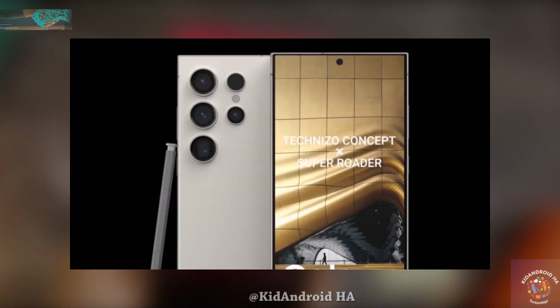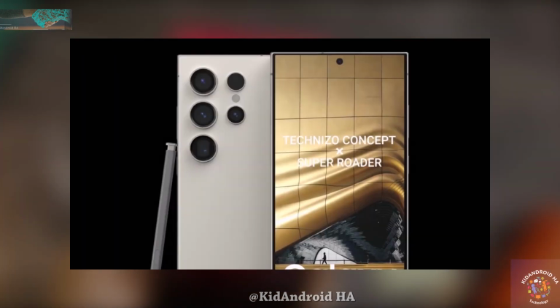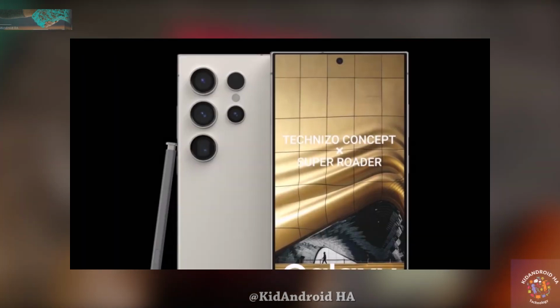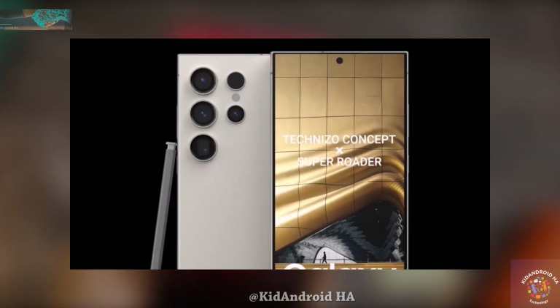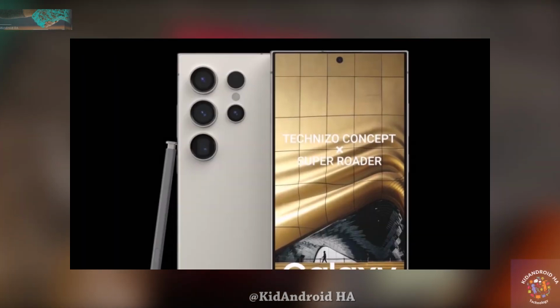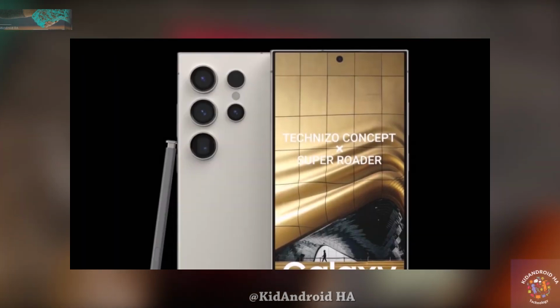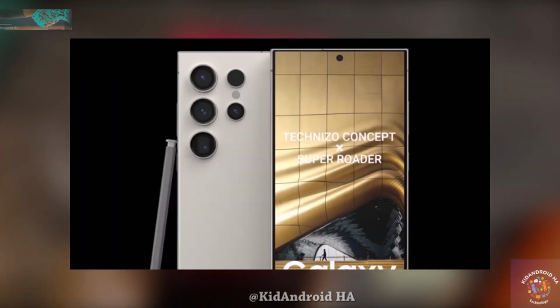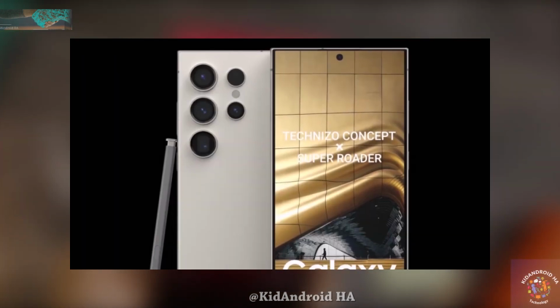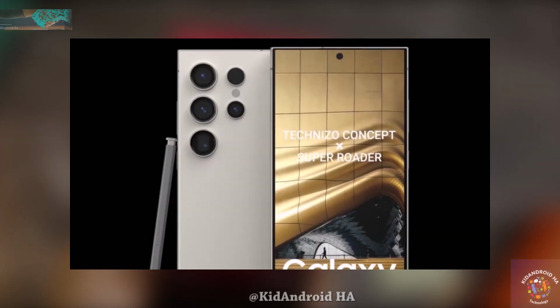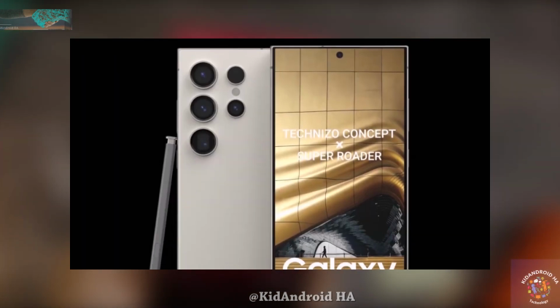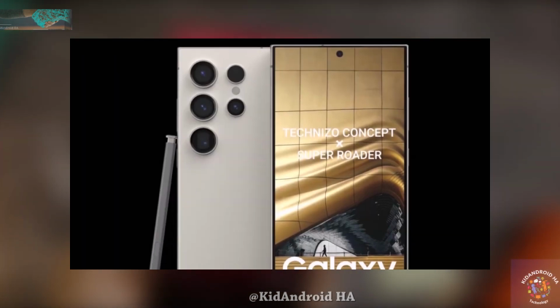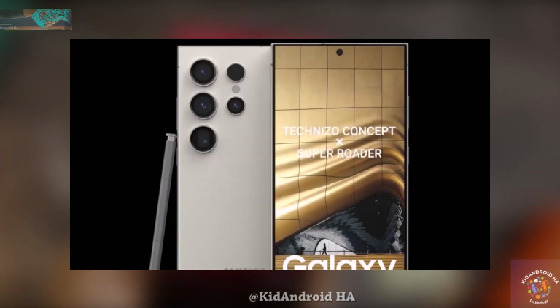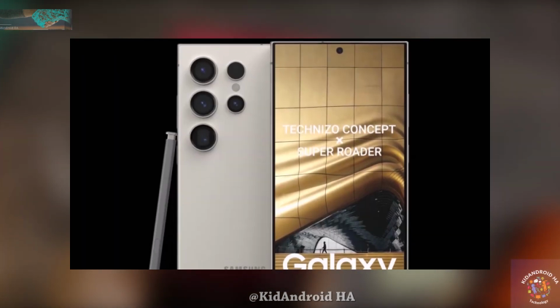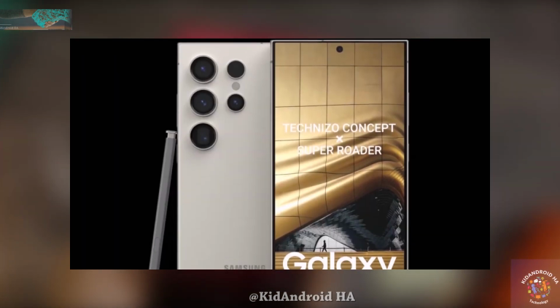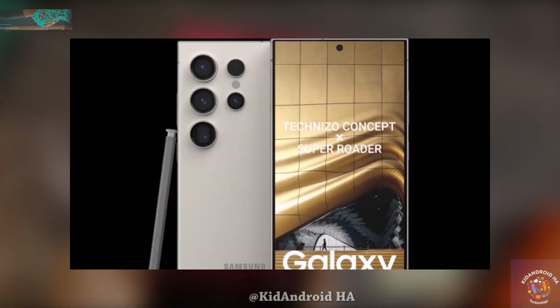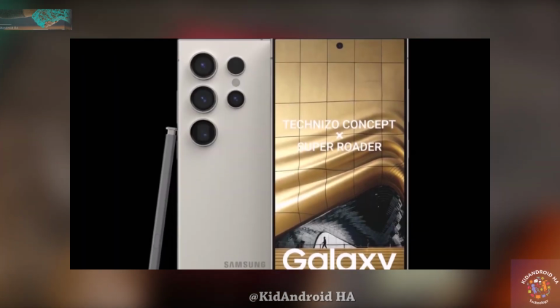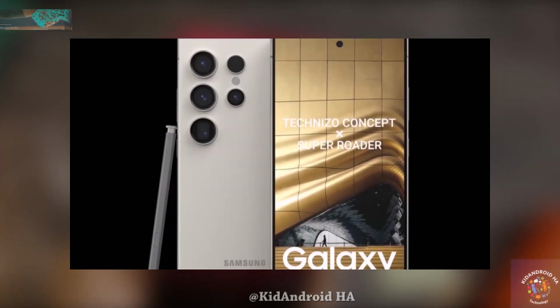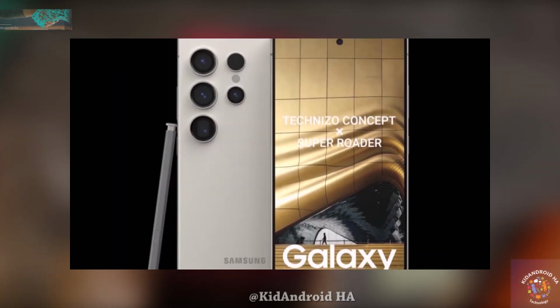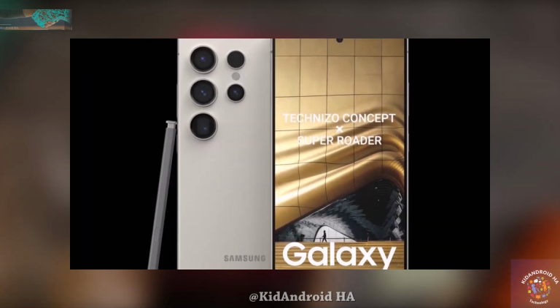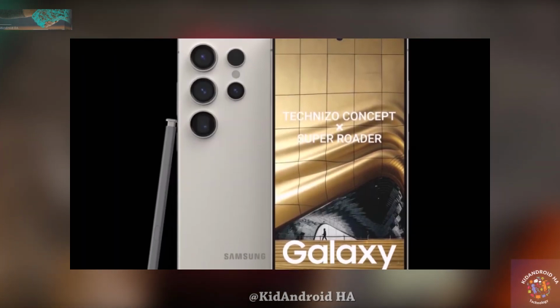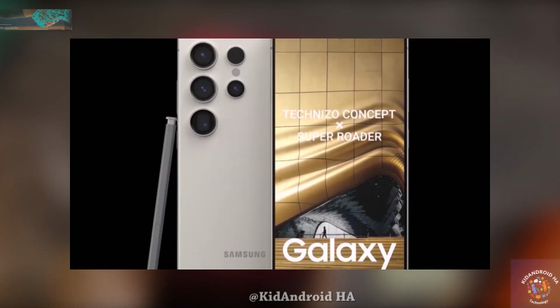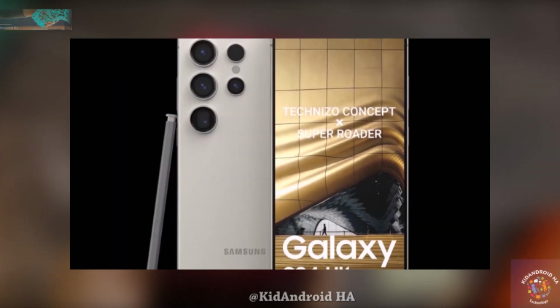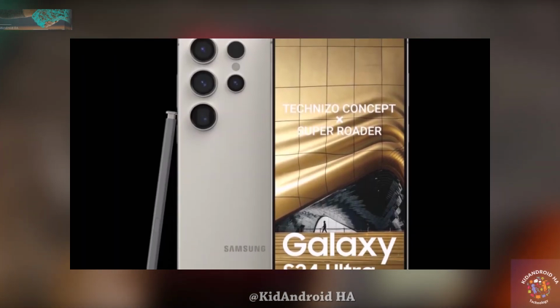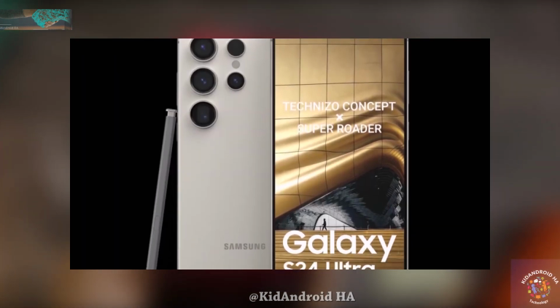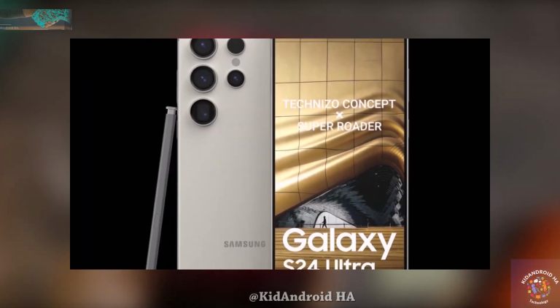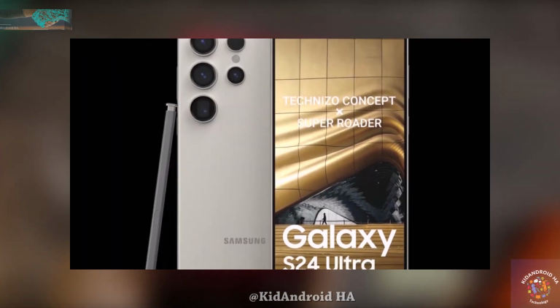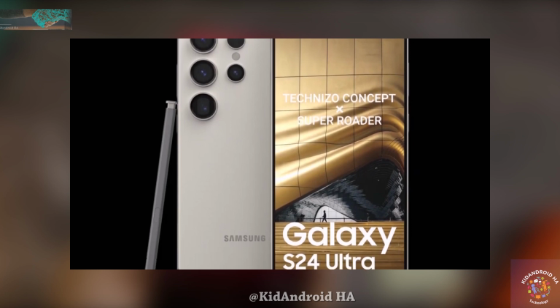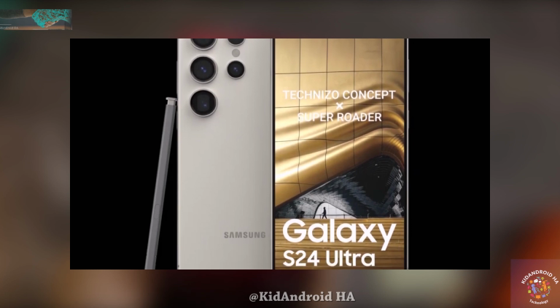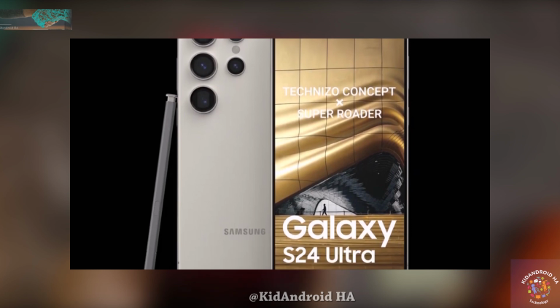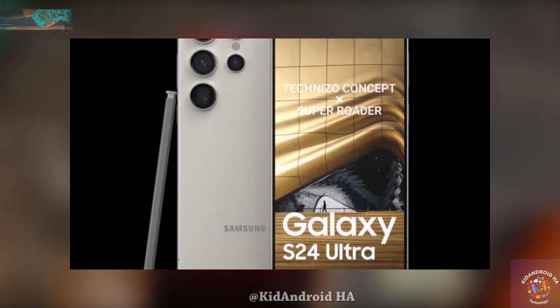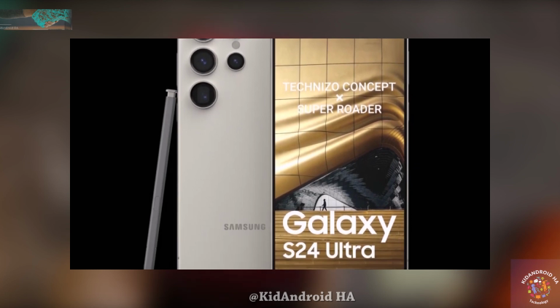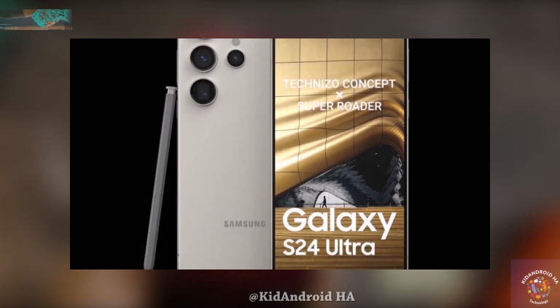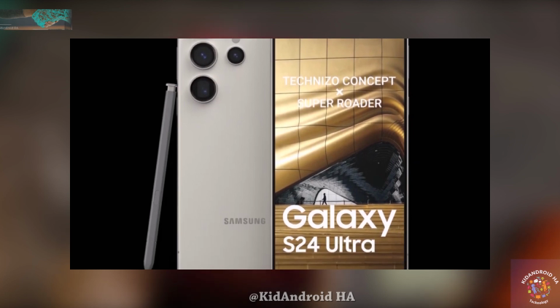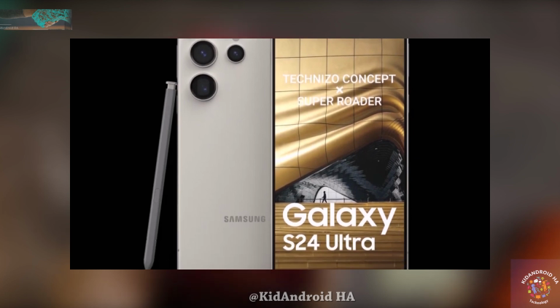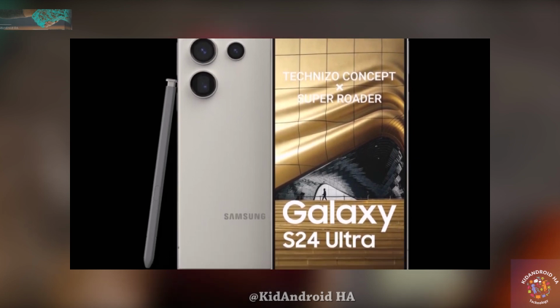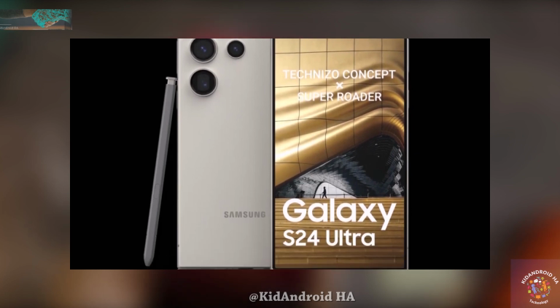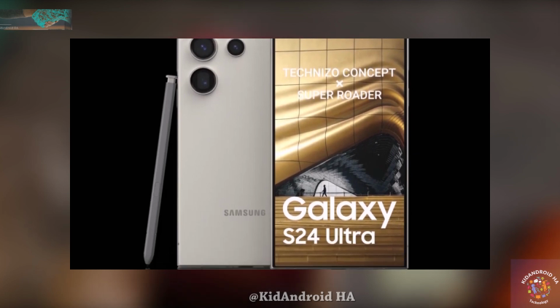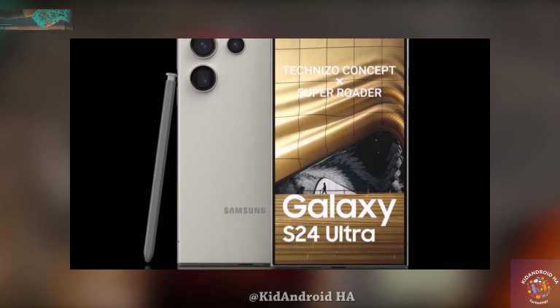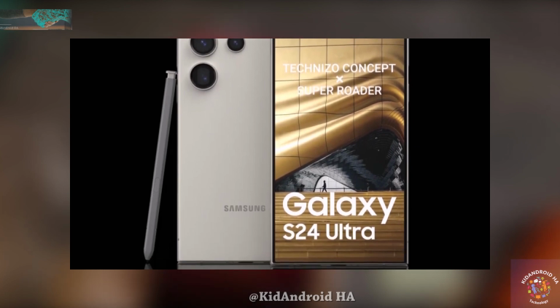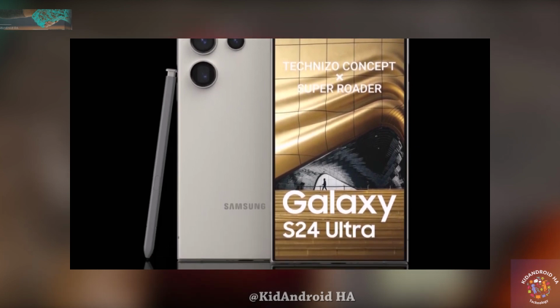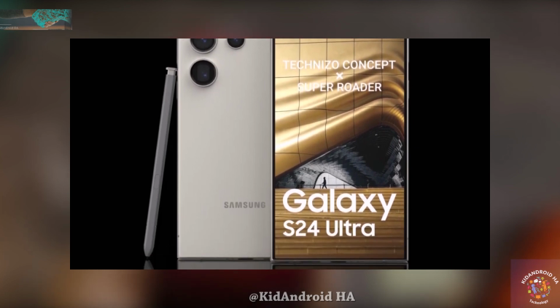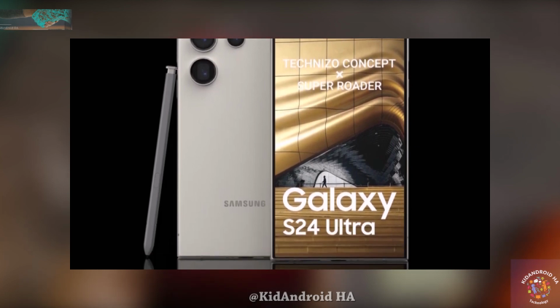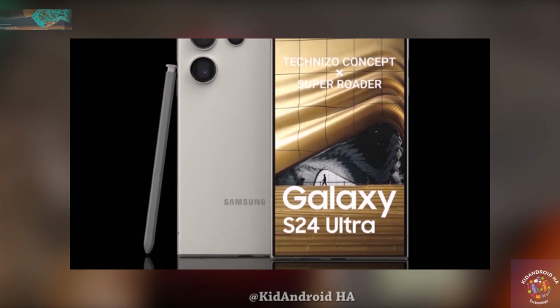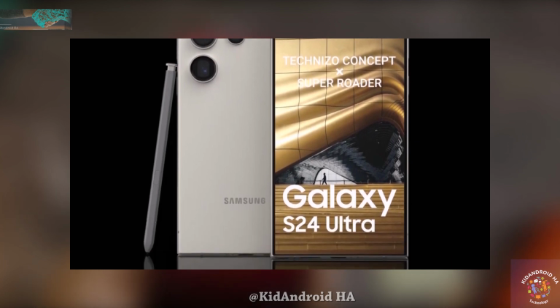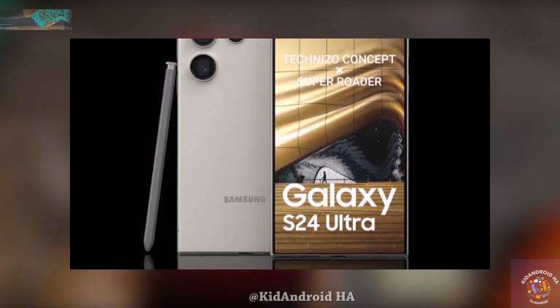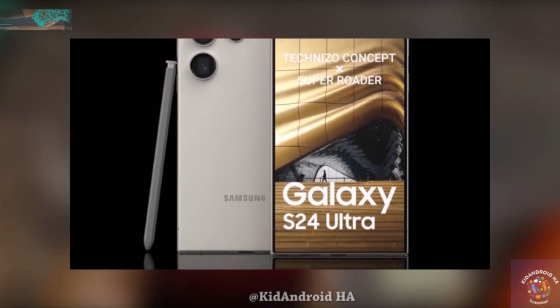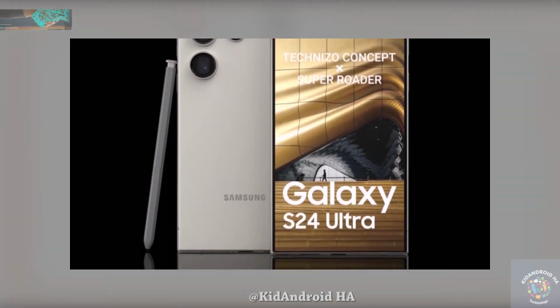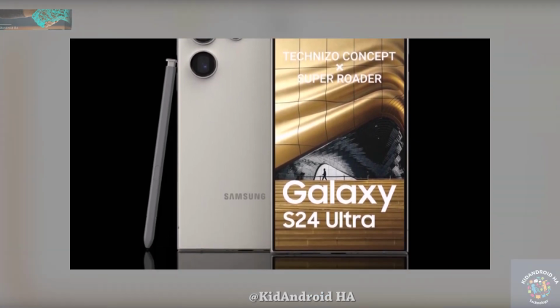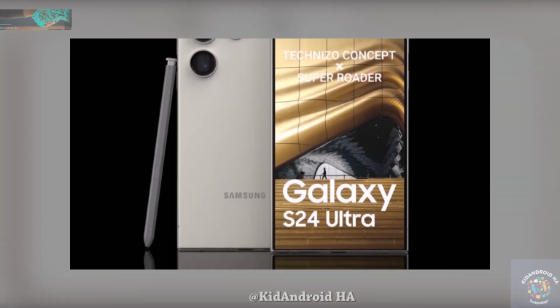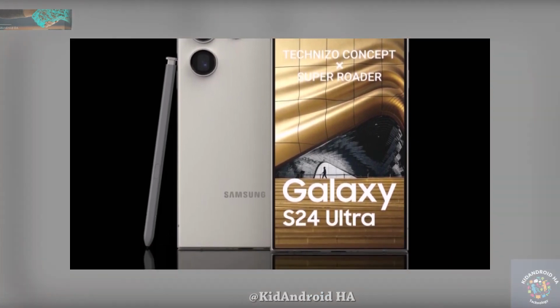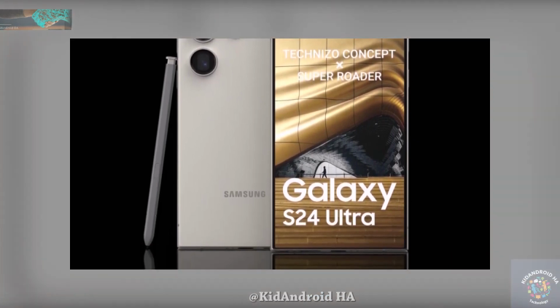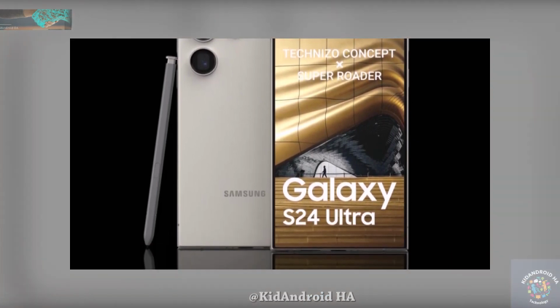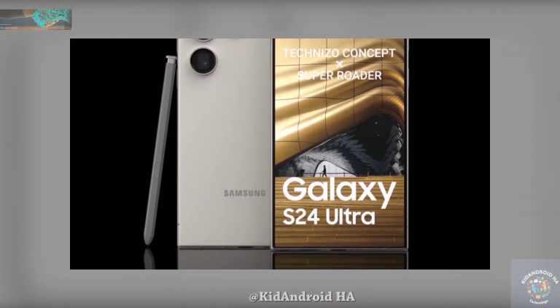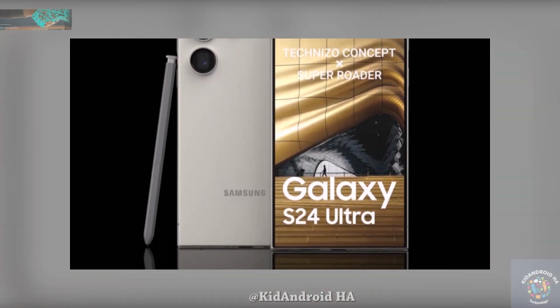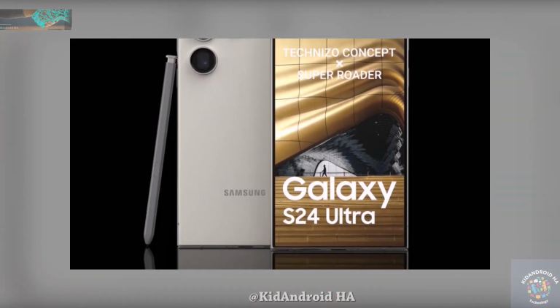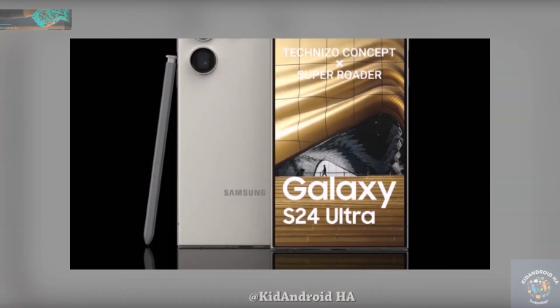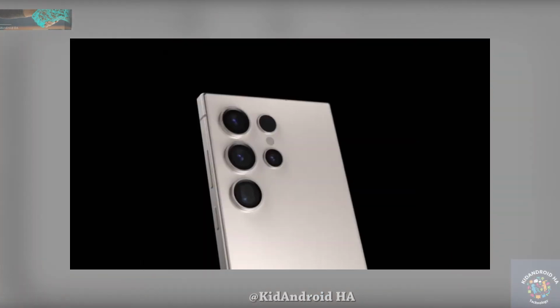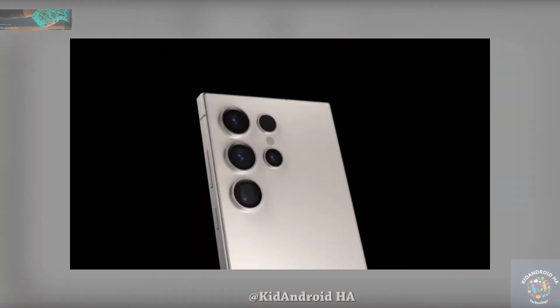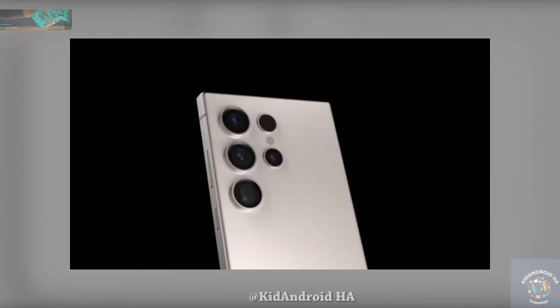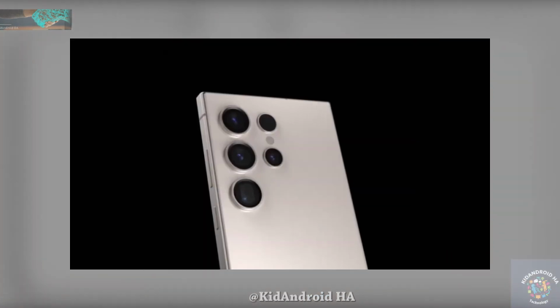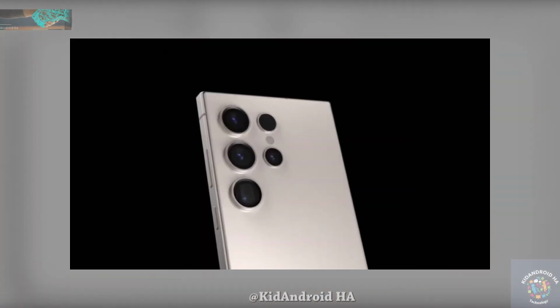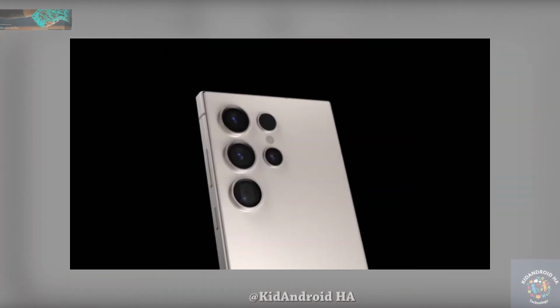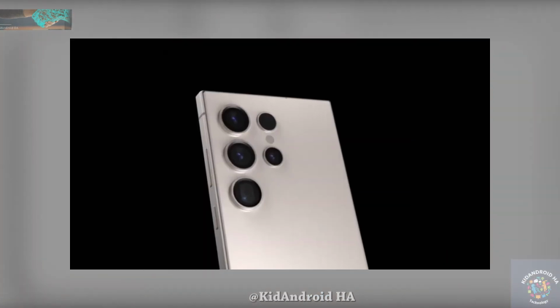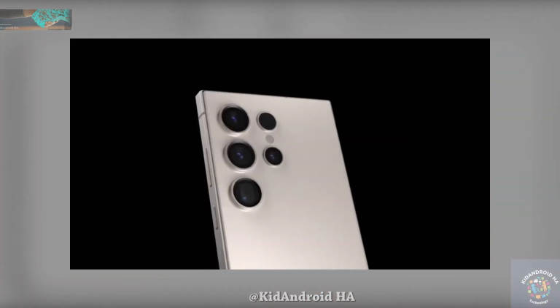The Galaxy S24 Ultra is speculated to sport a 6.8-inch screen on the front, surrounded by slim and consistent bezels.